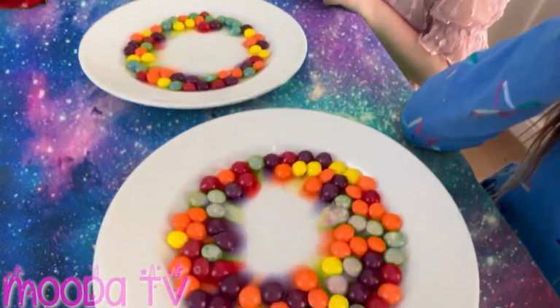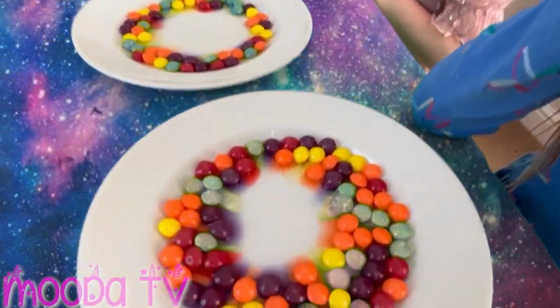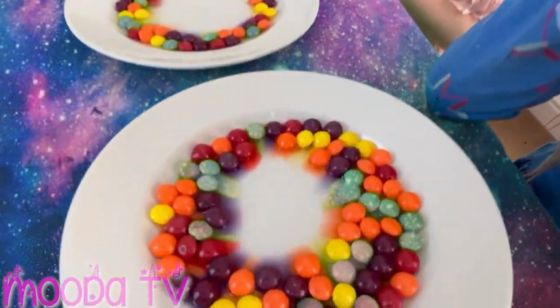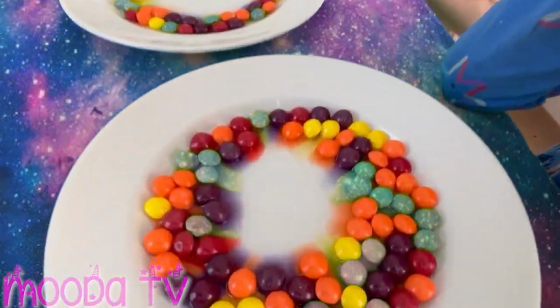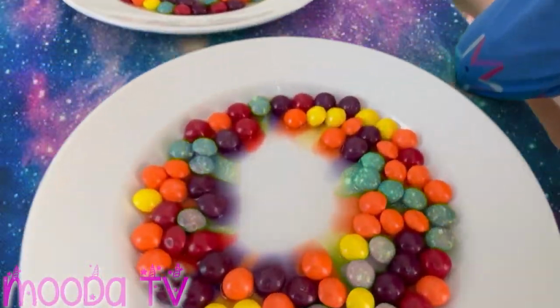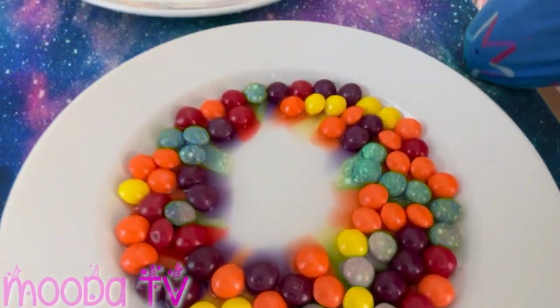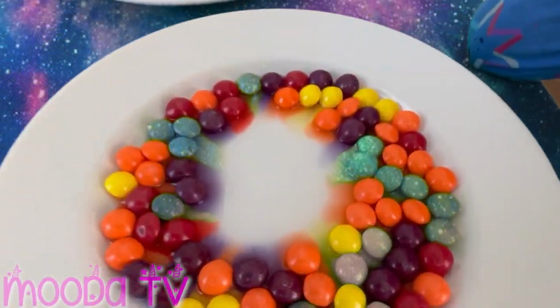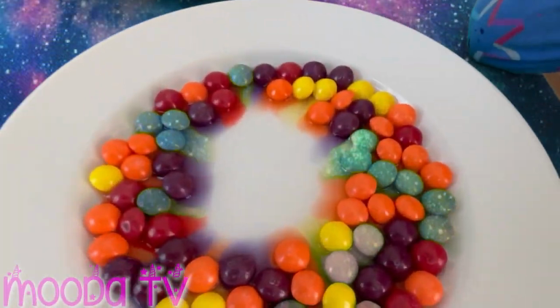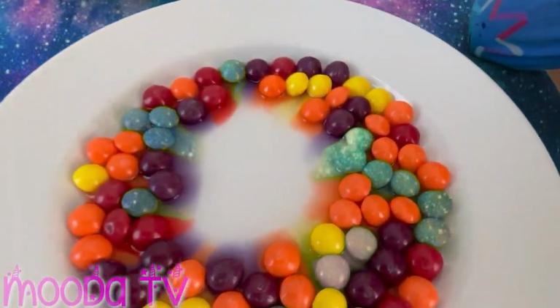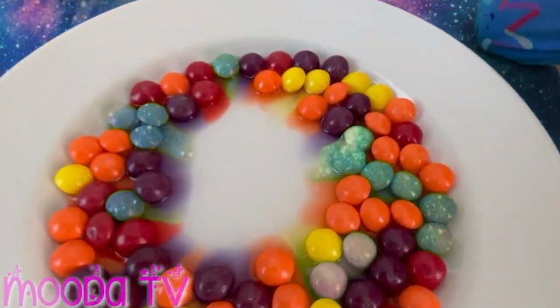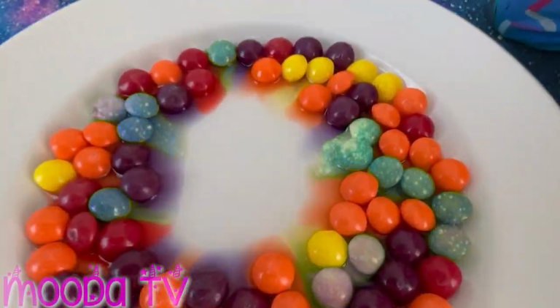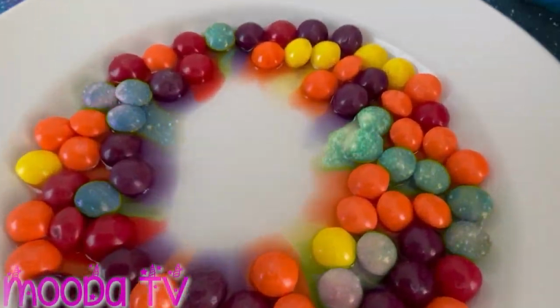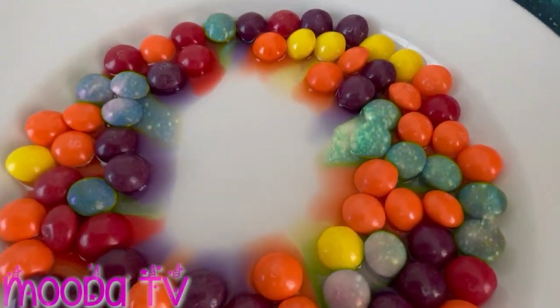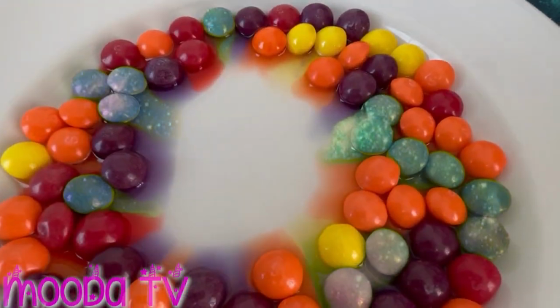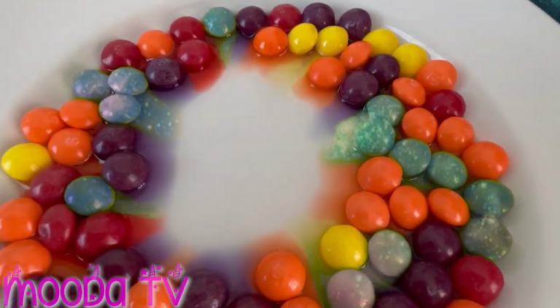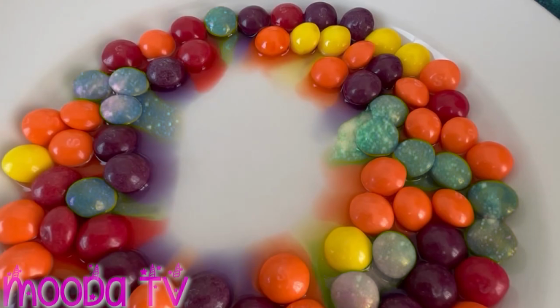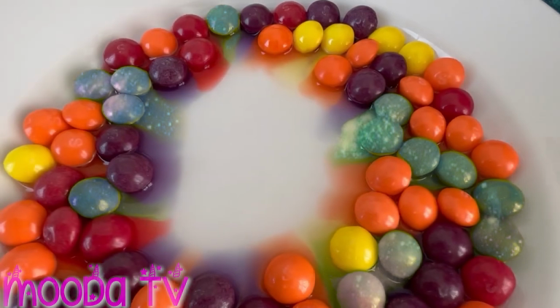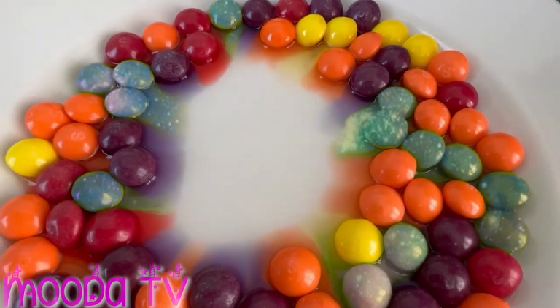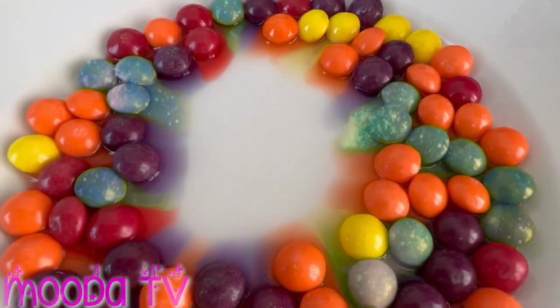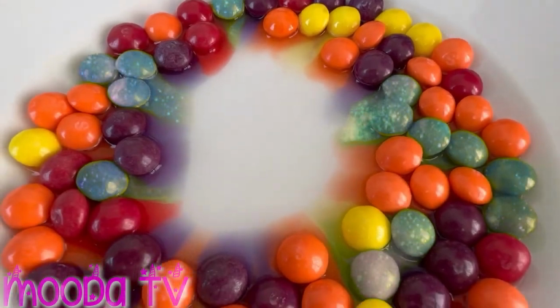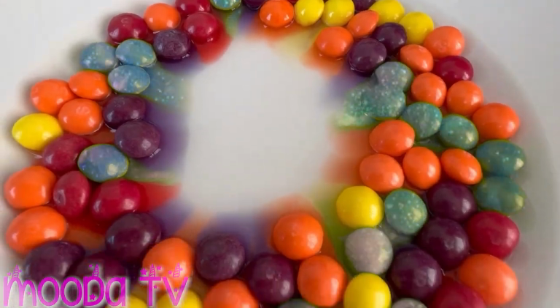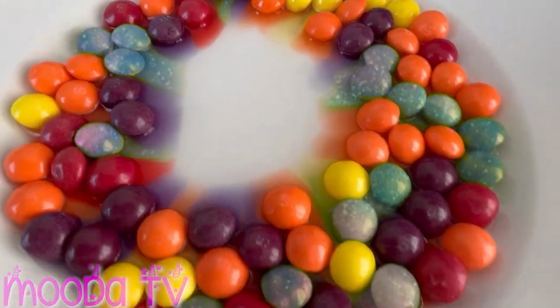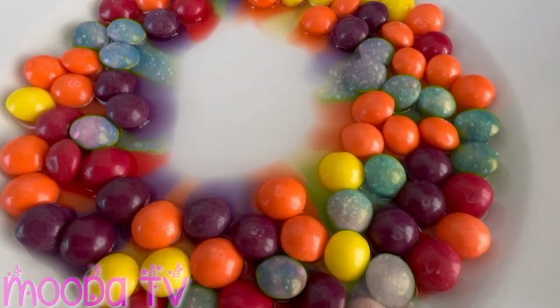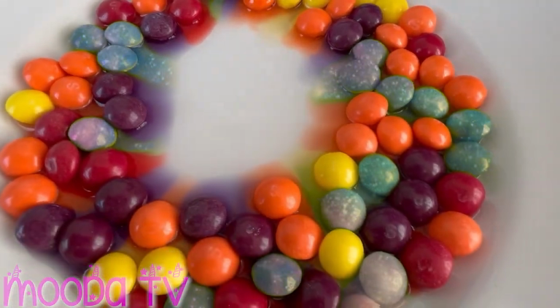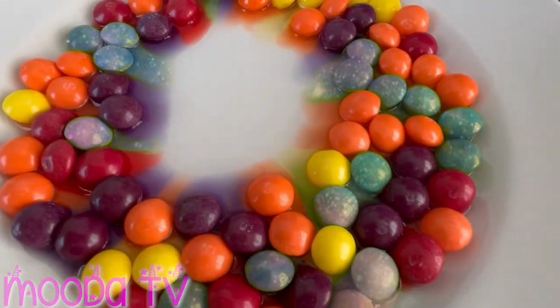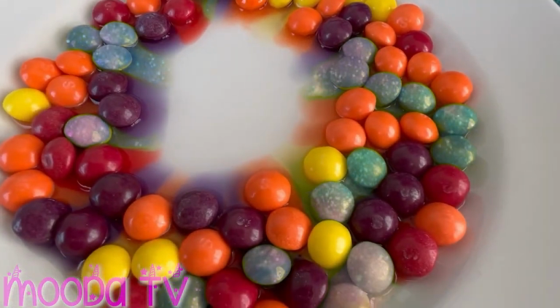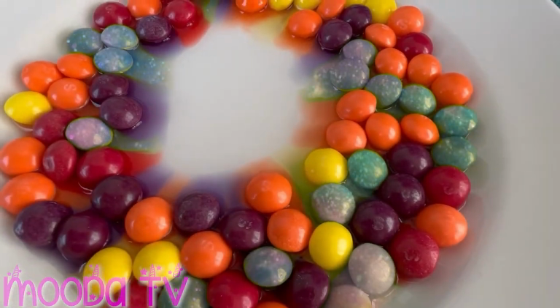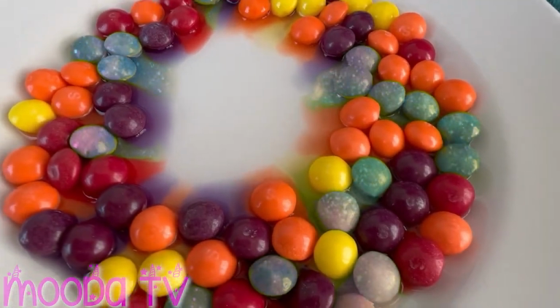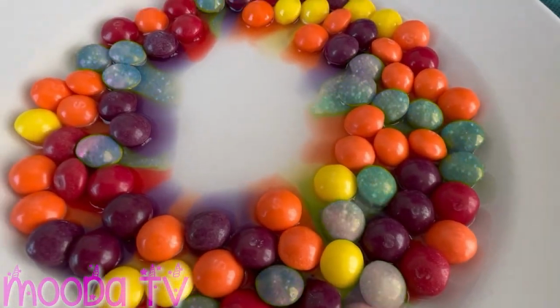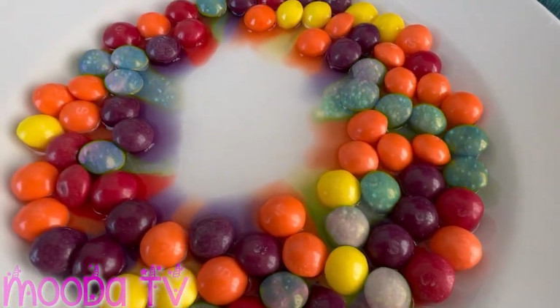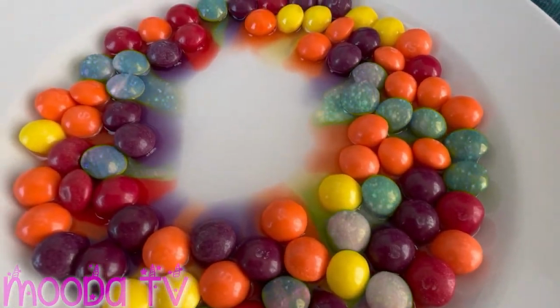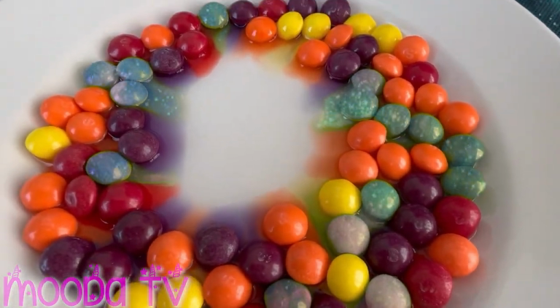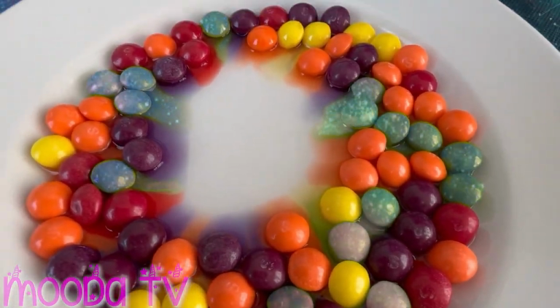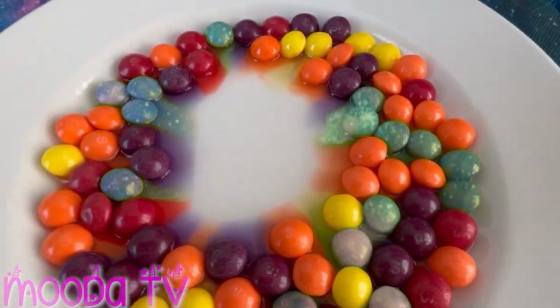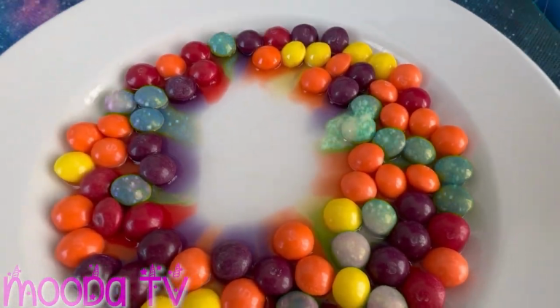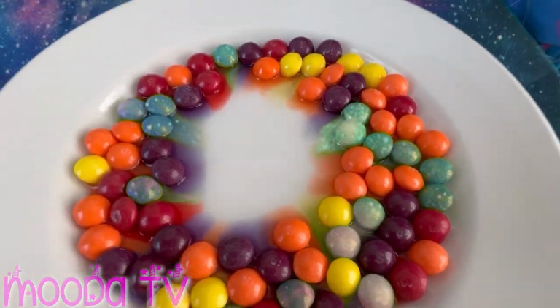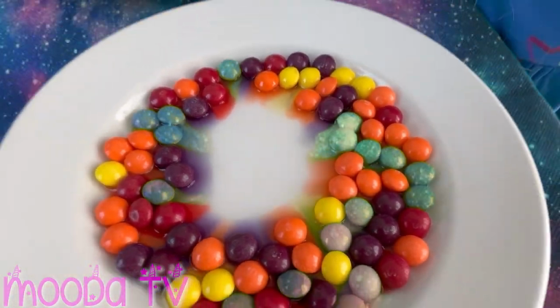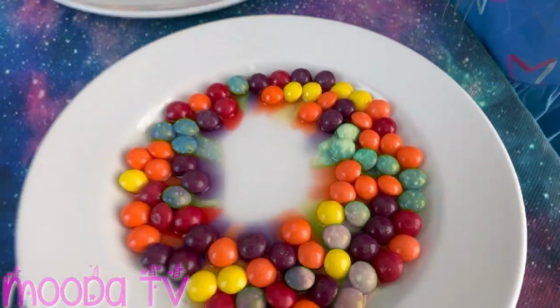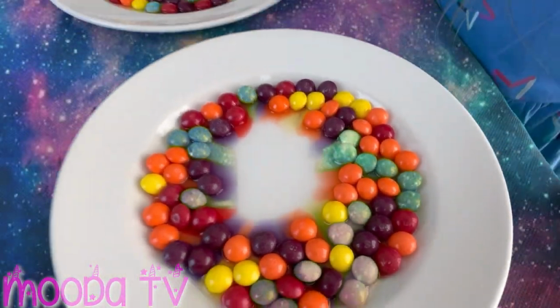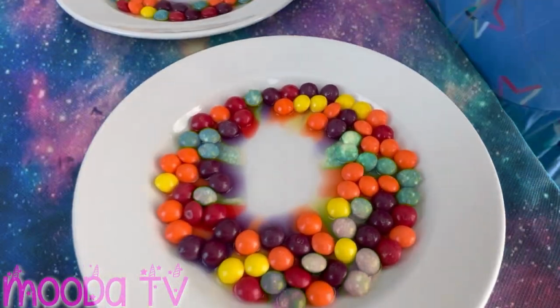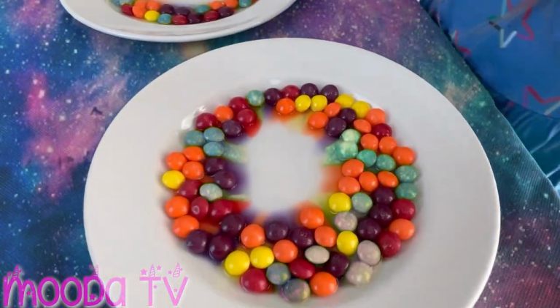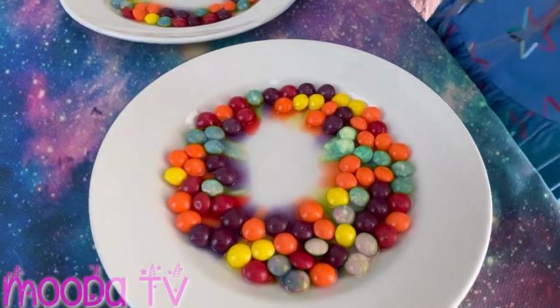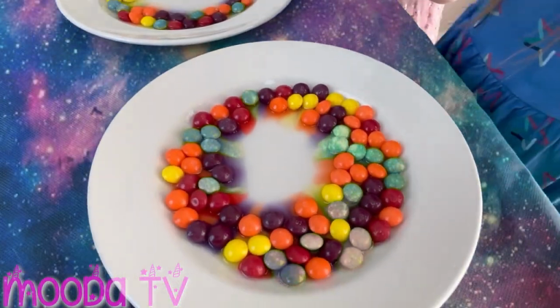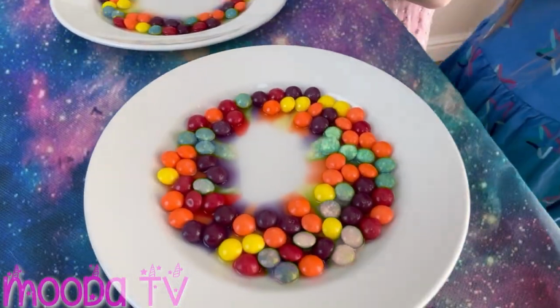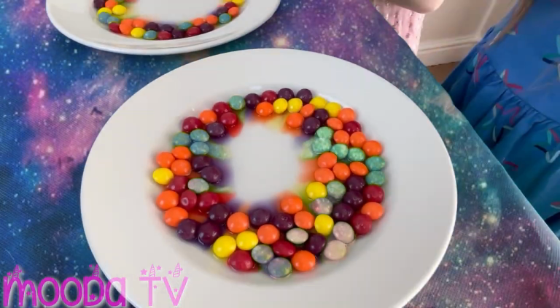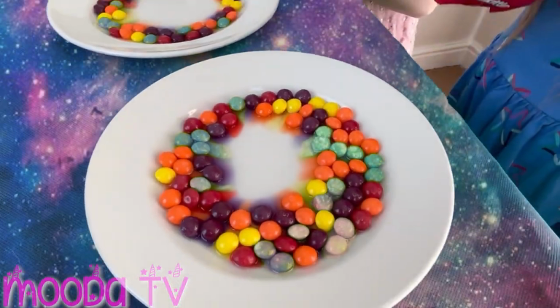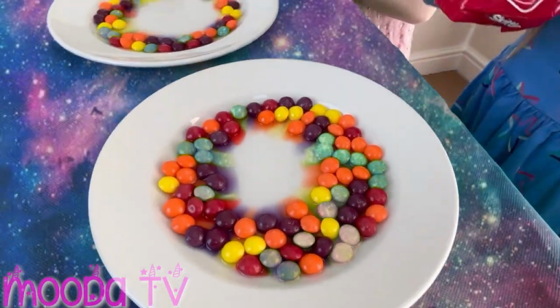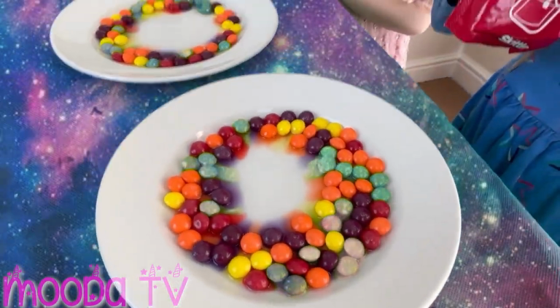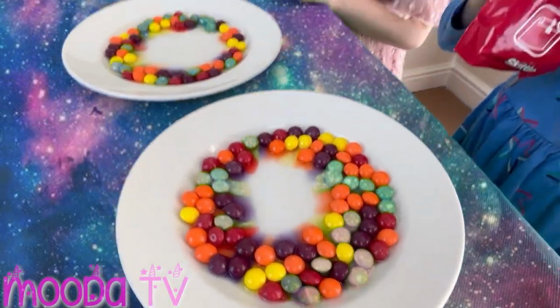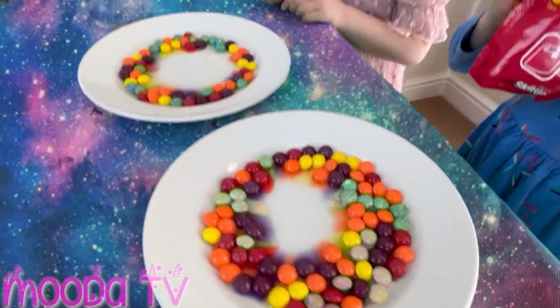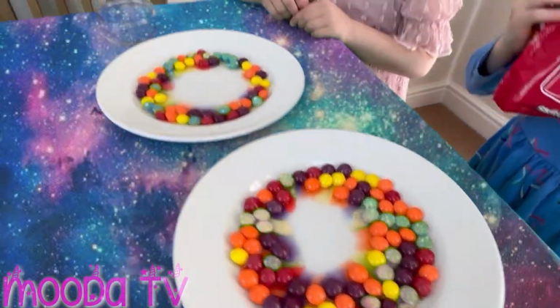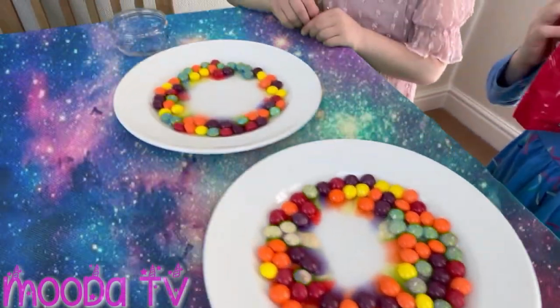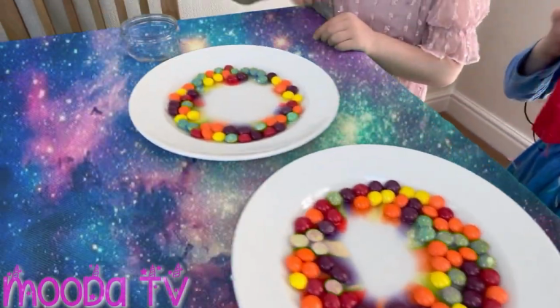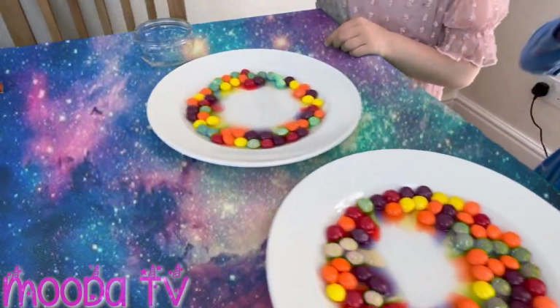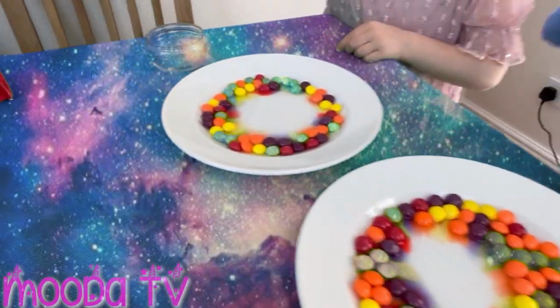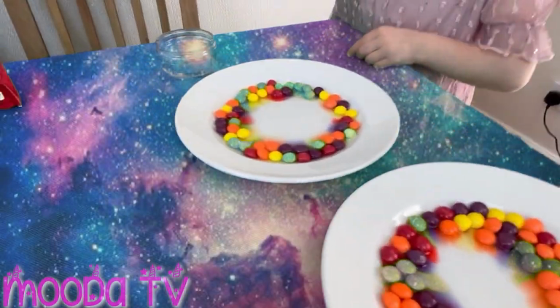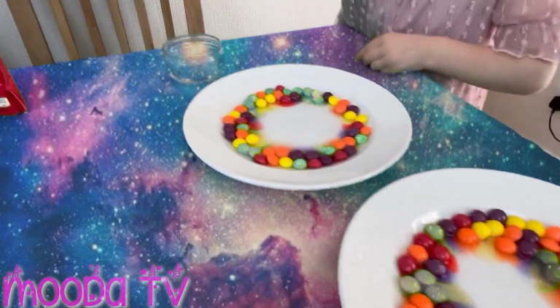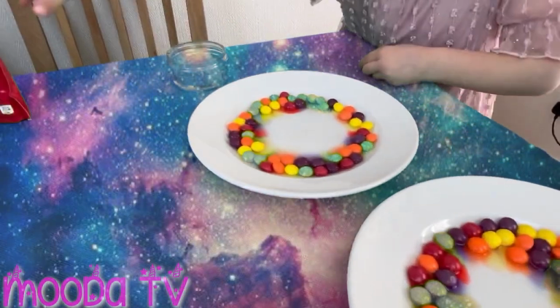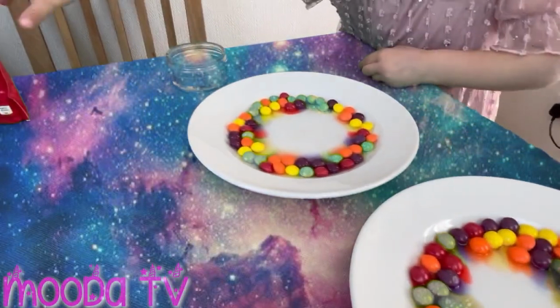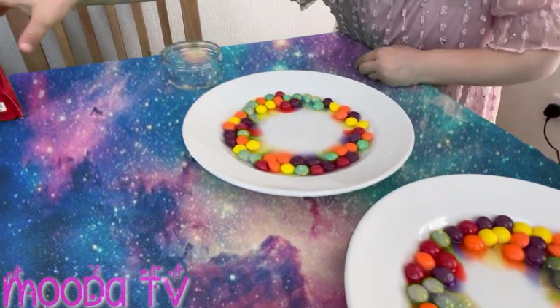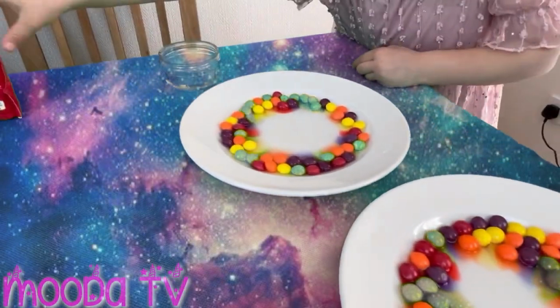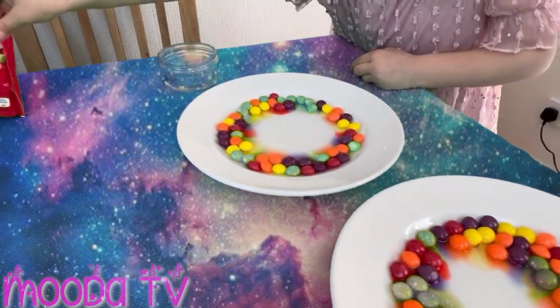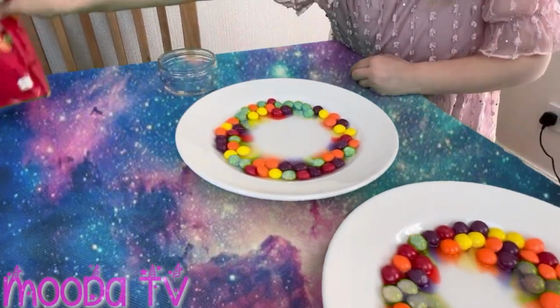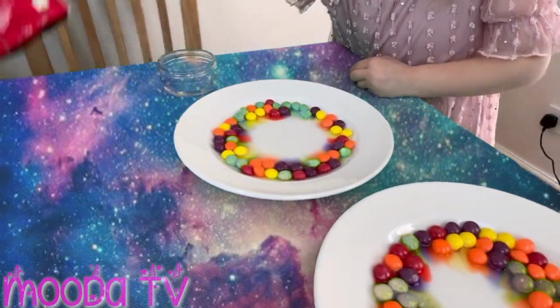Wow, look at the colours that are starting to transform. Can we eat these? Of course you can. You can have a couple of sweets.